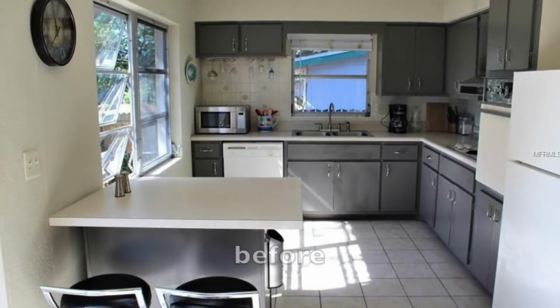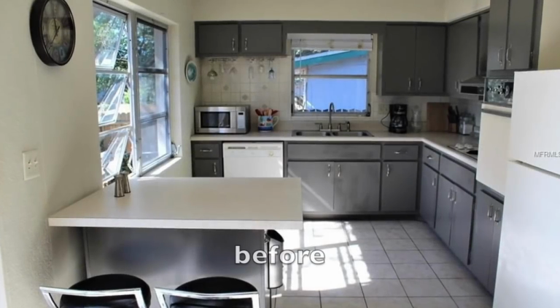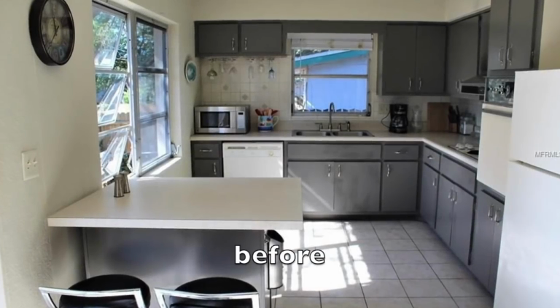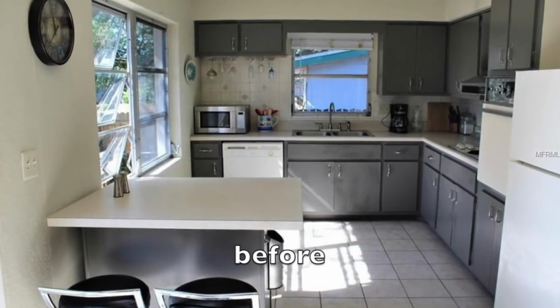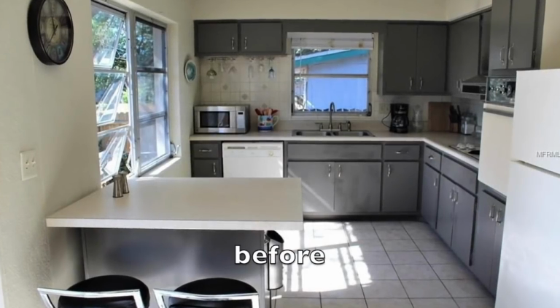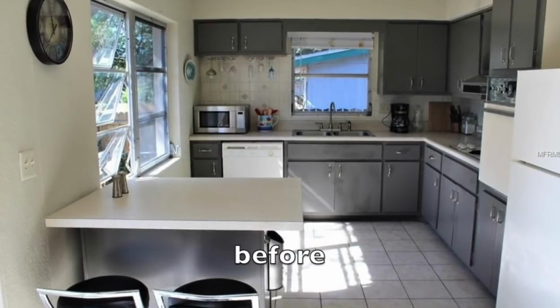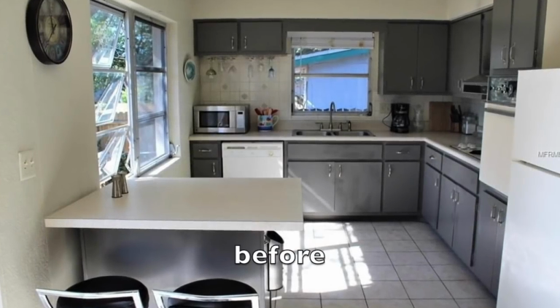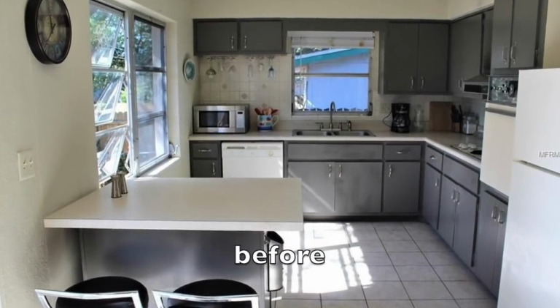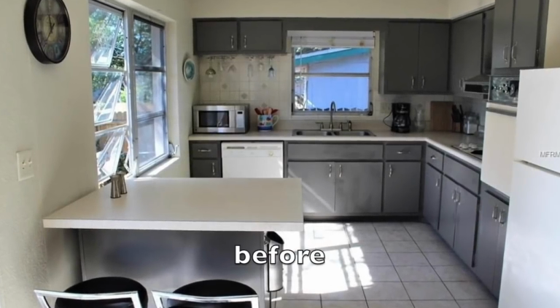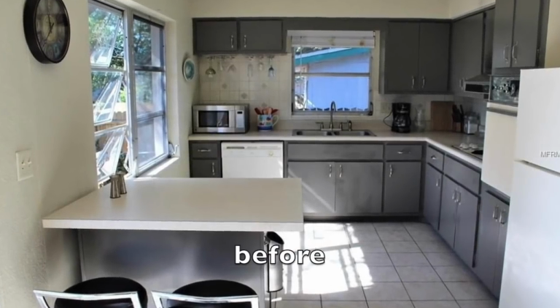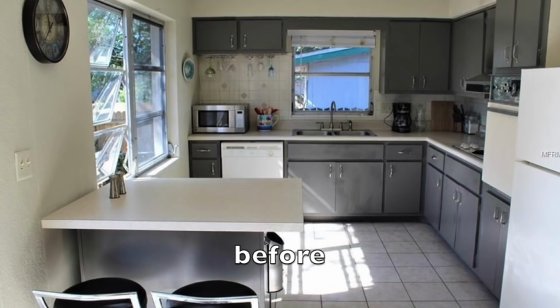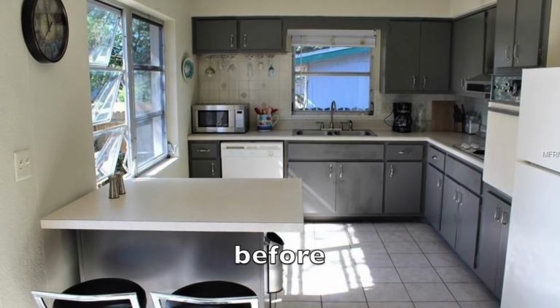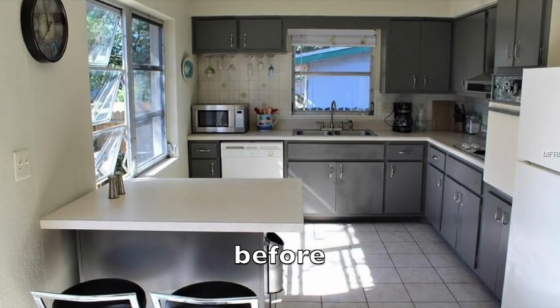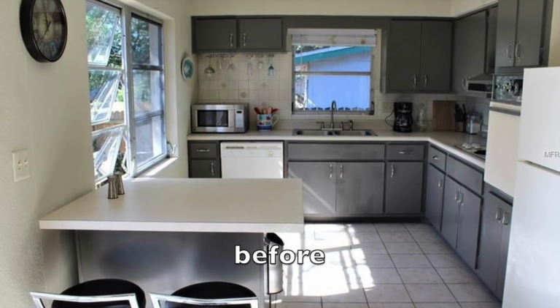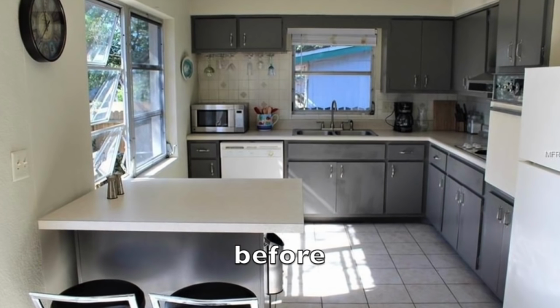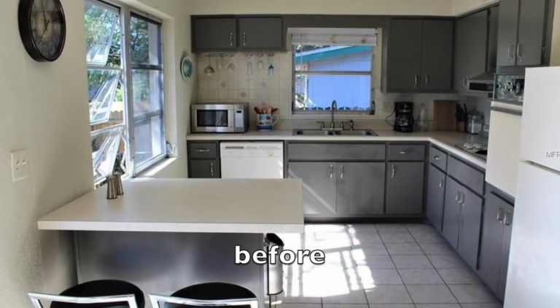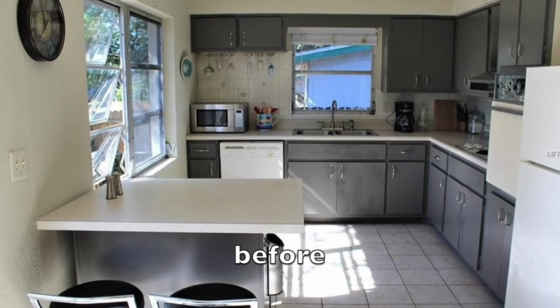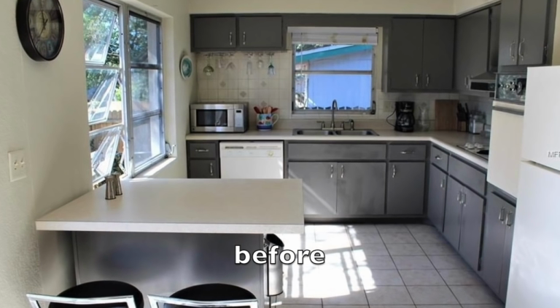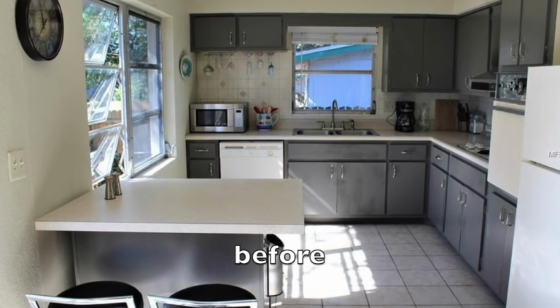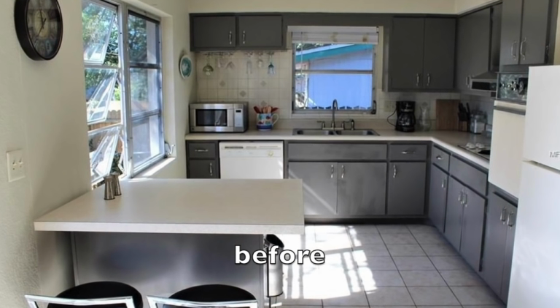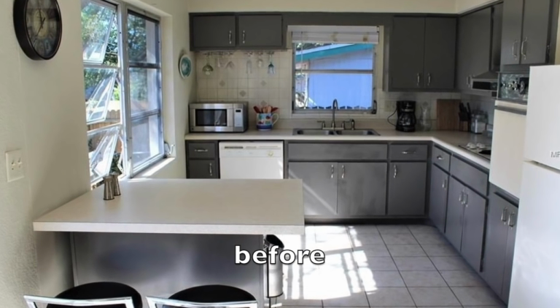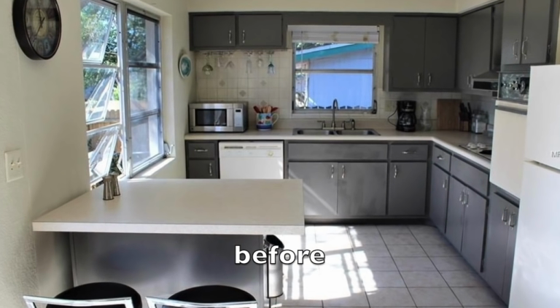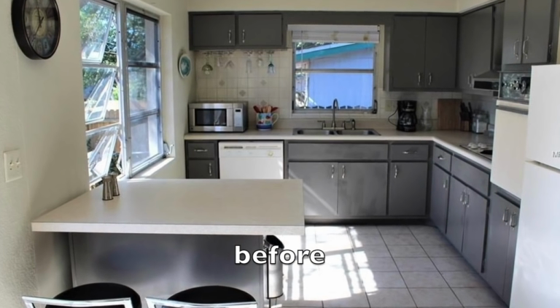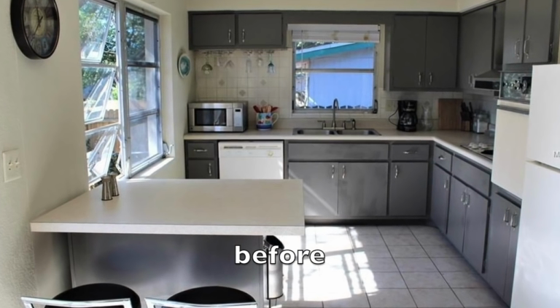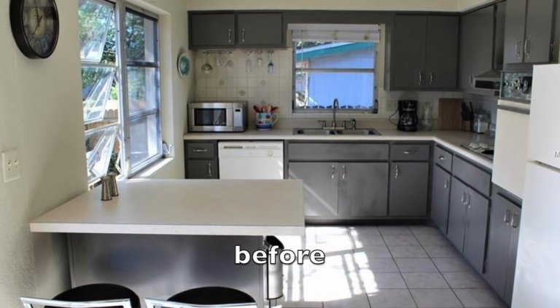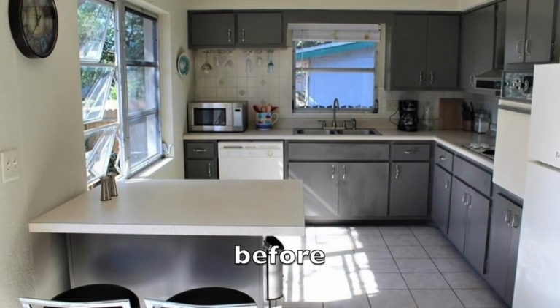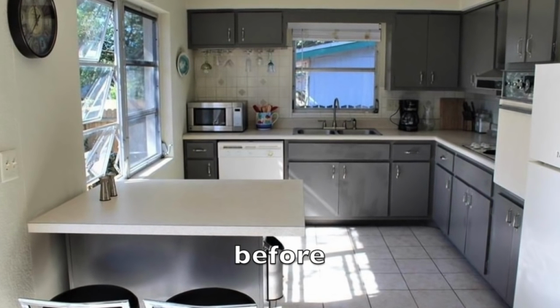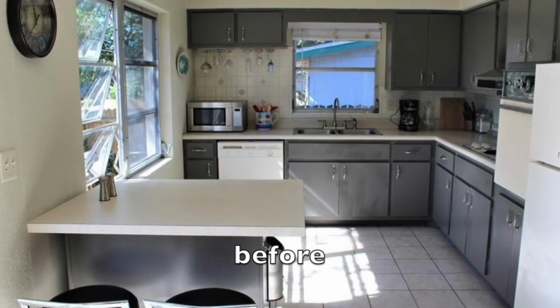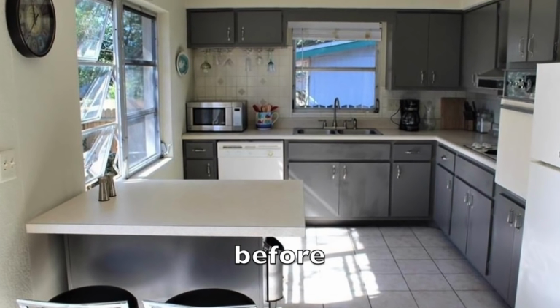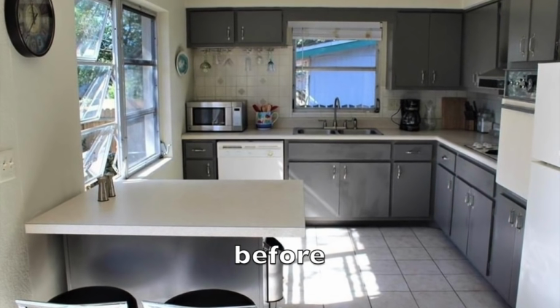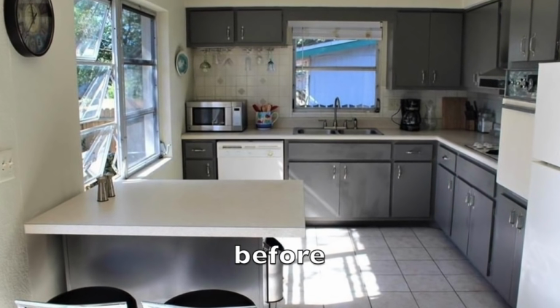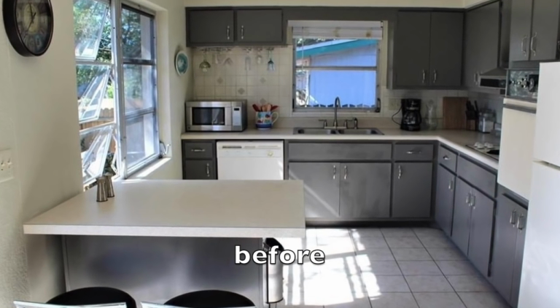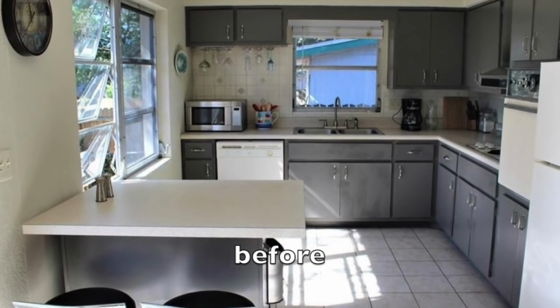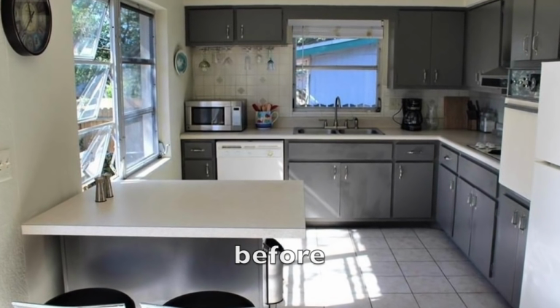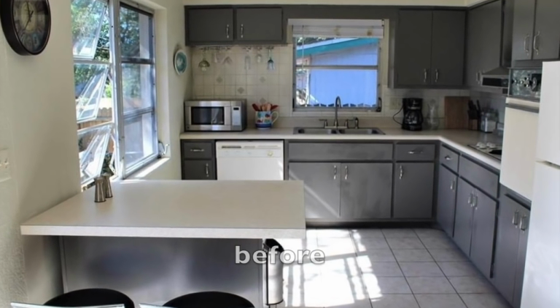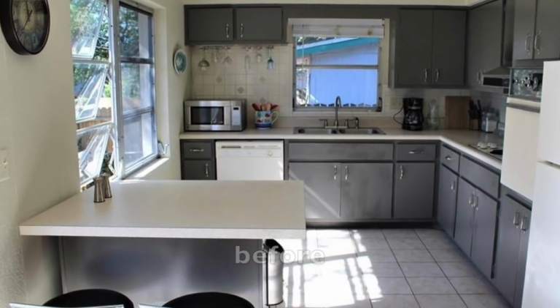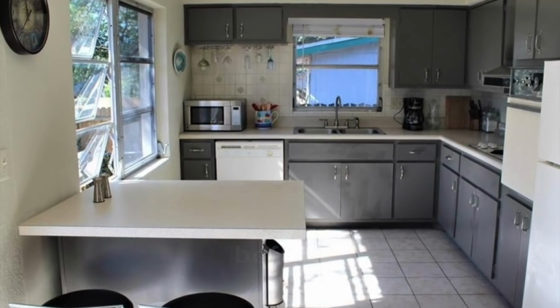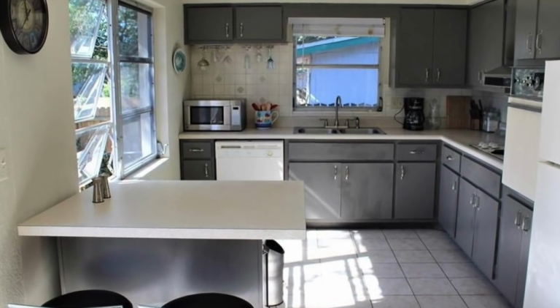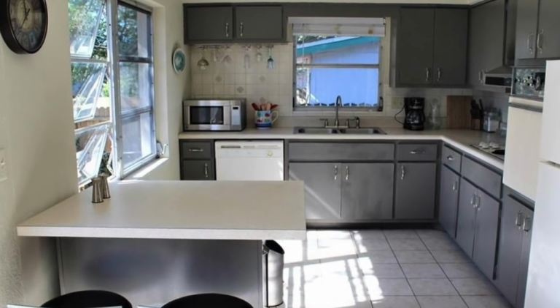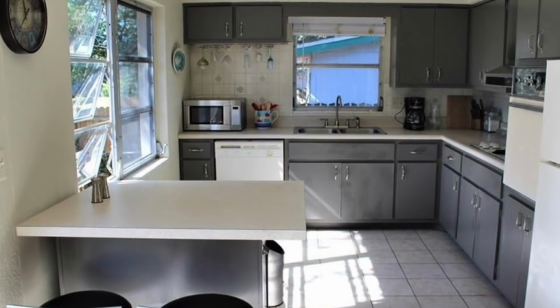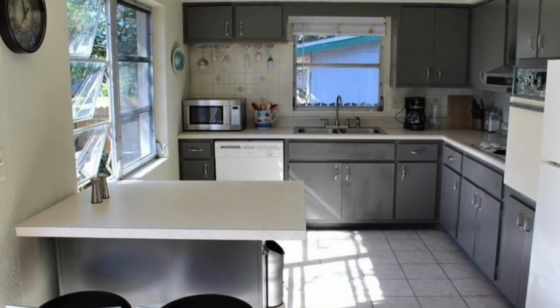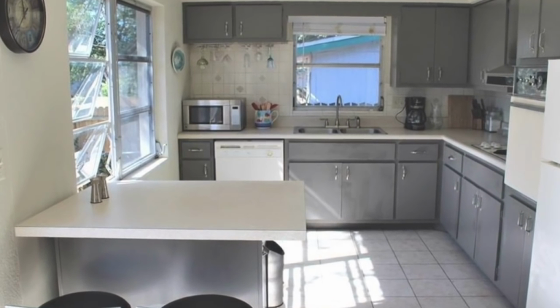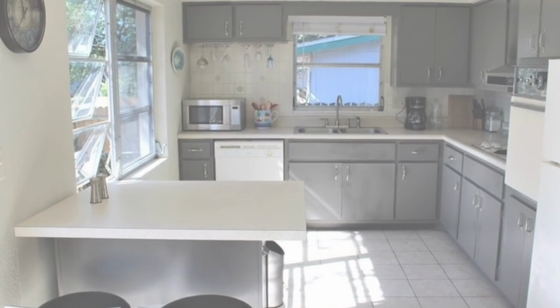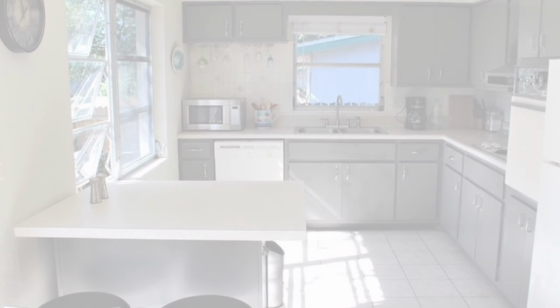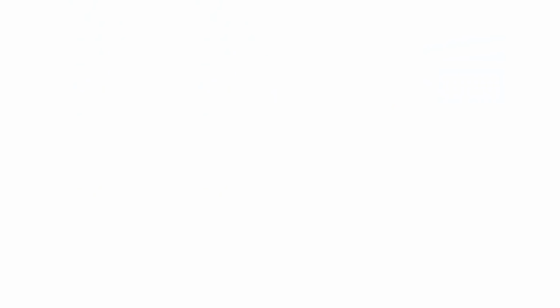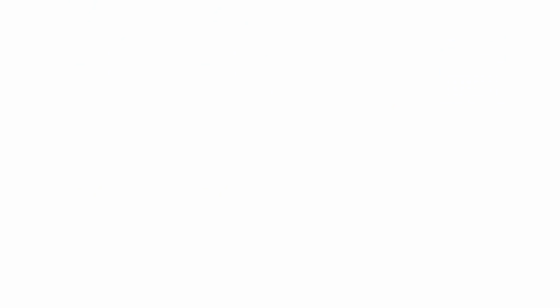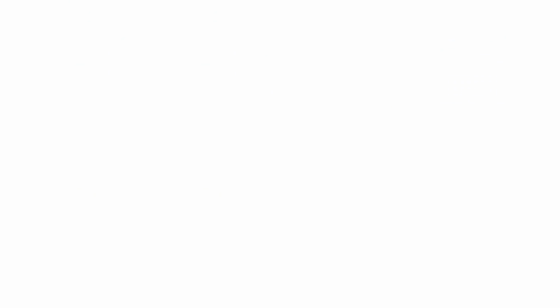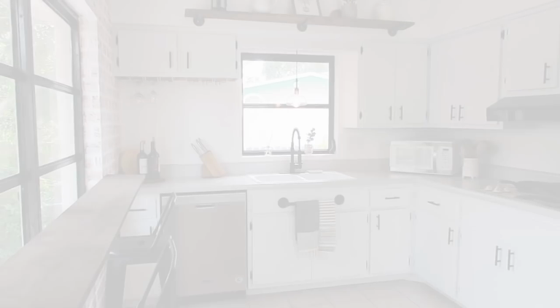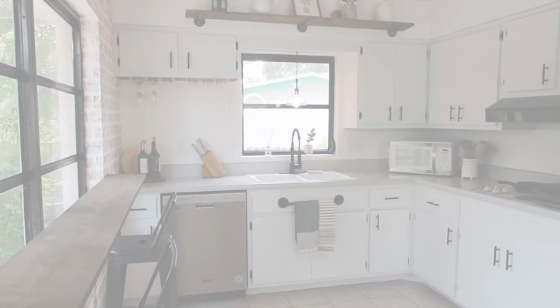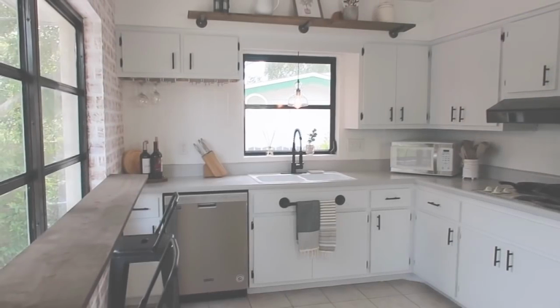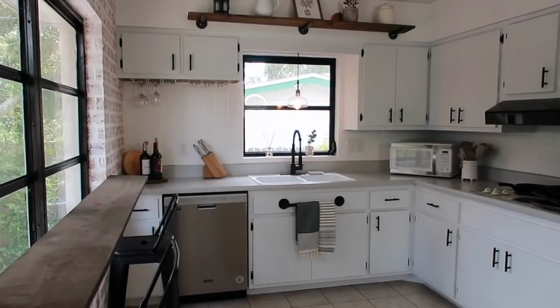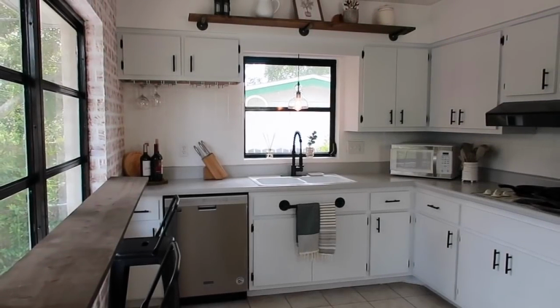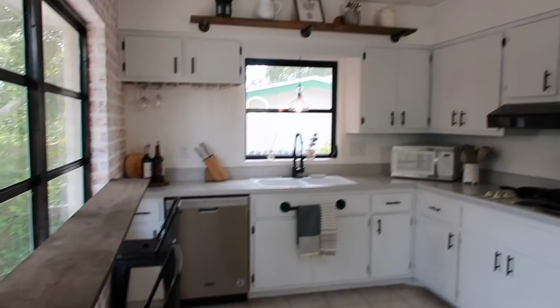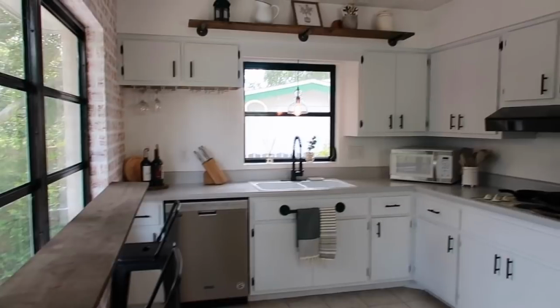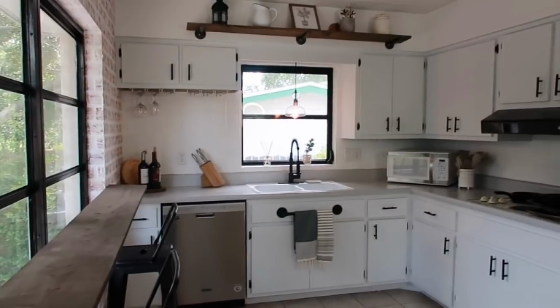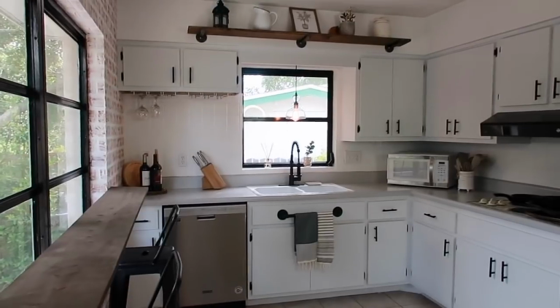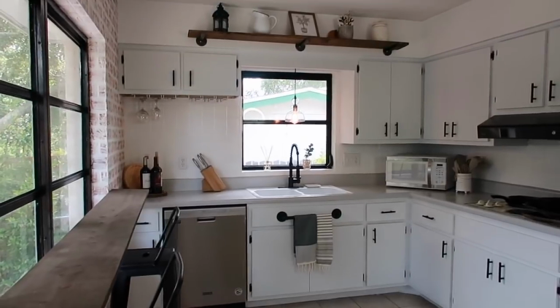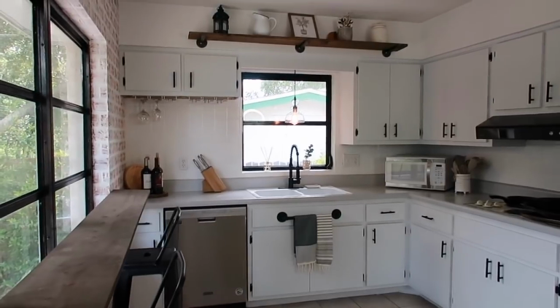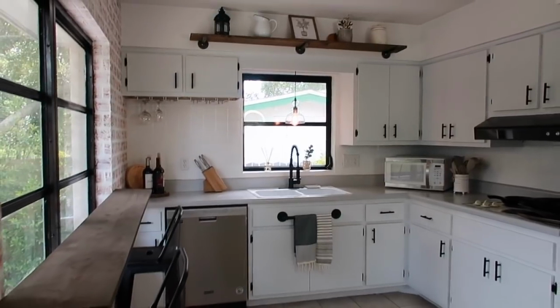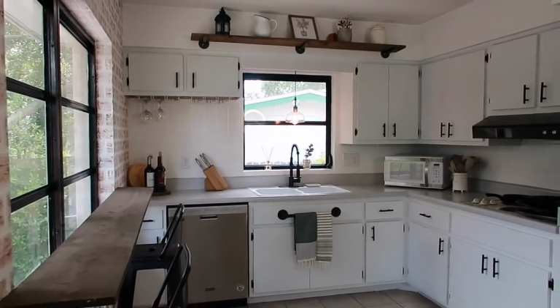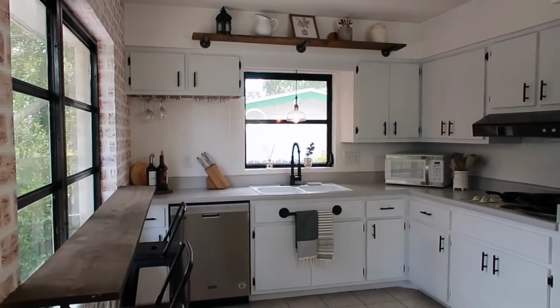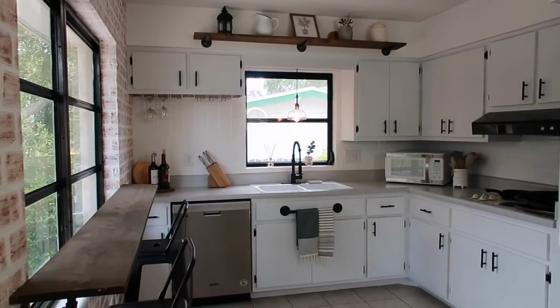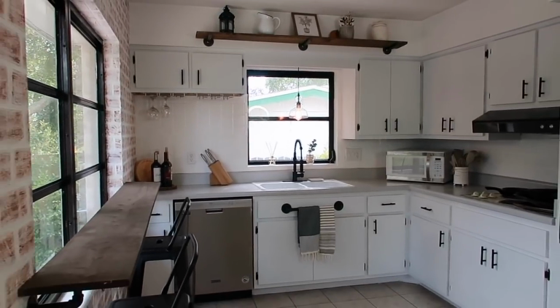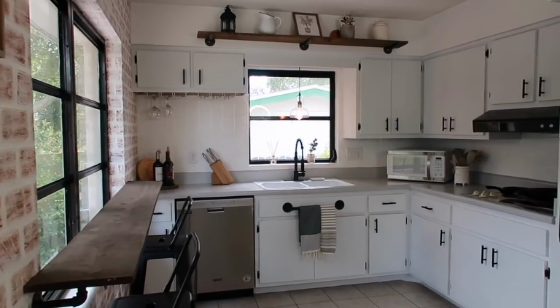So this is what our kitchen looked like before. This is what it looks like now.